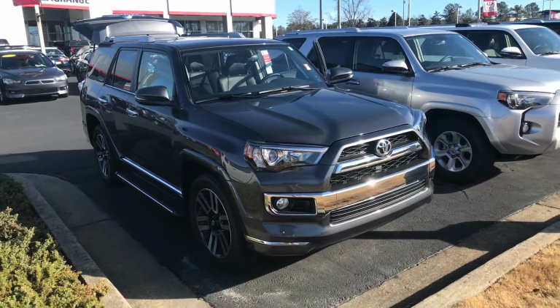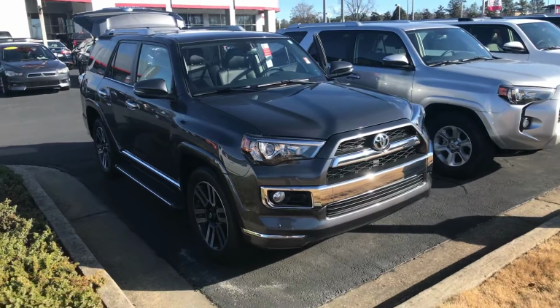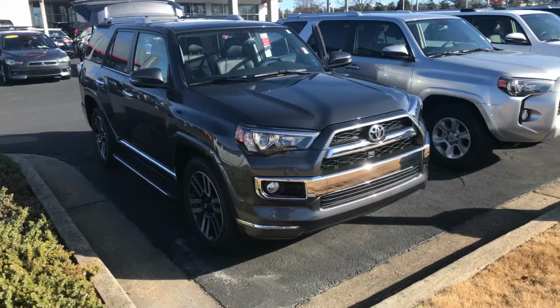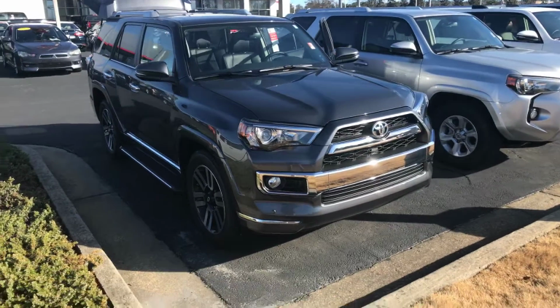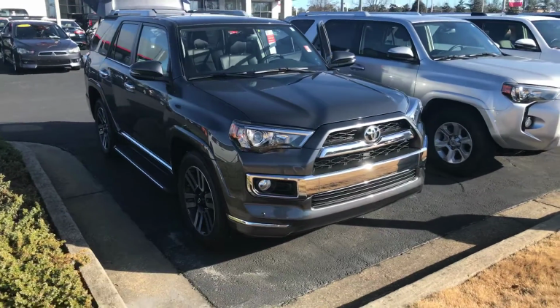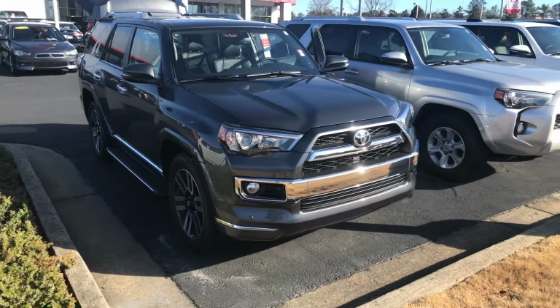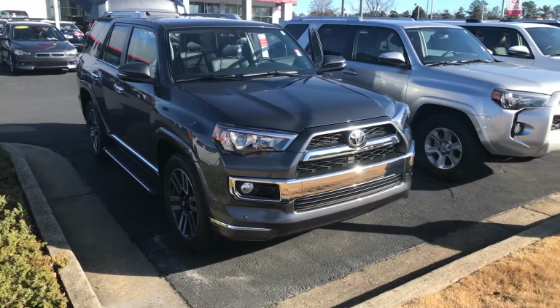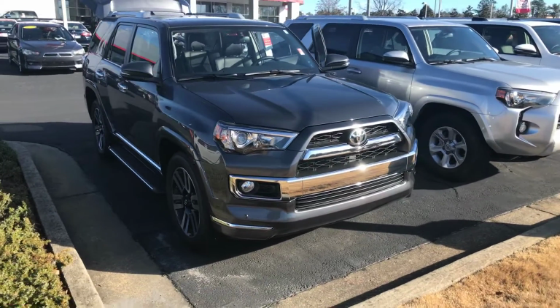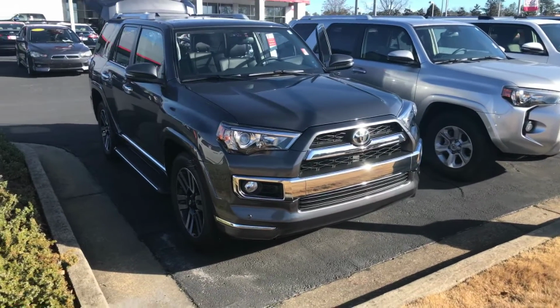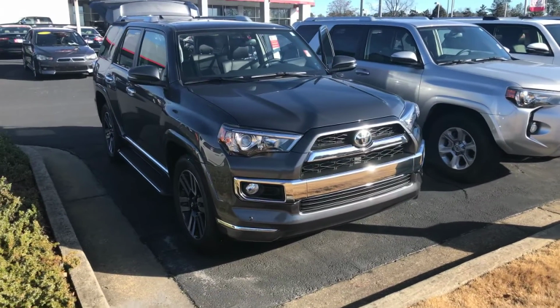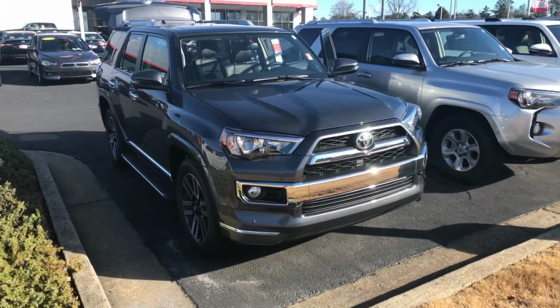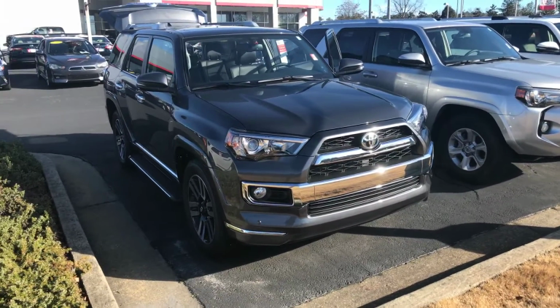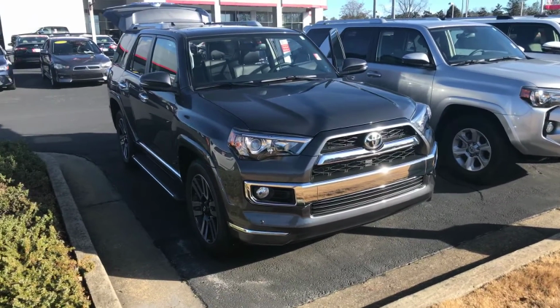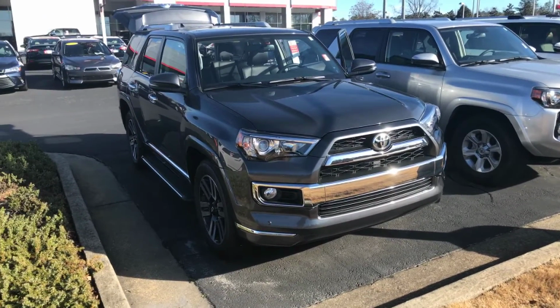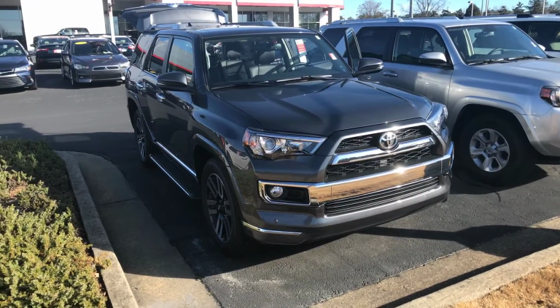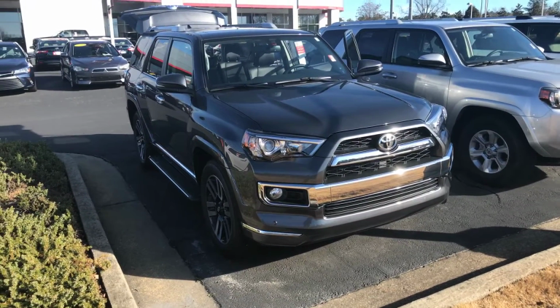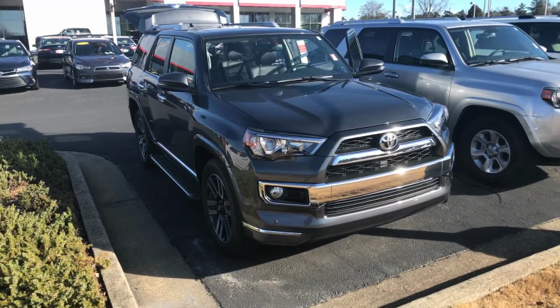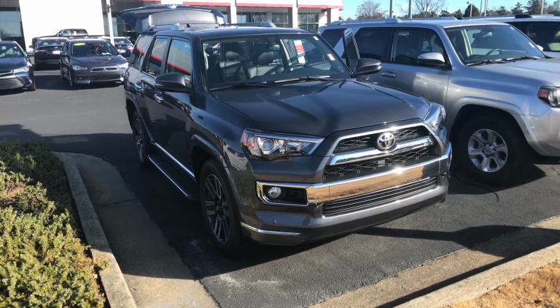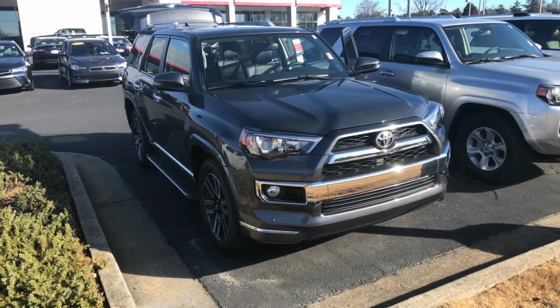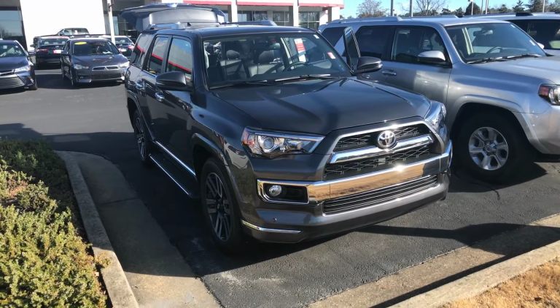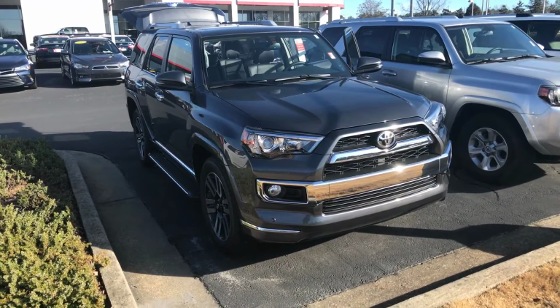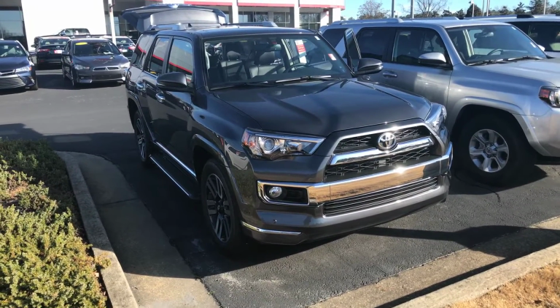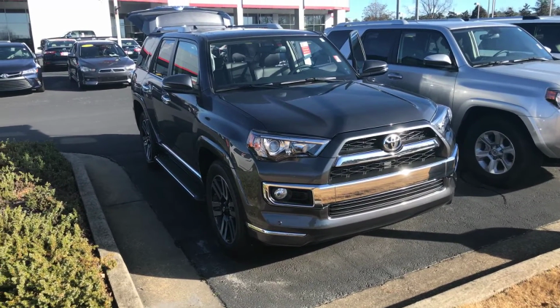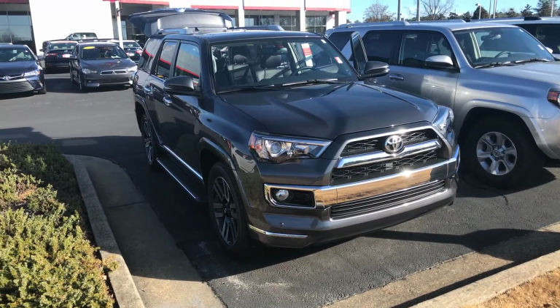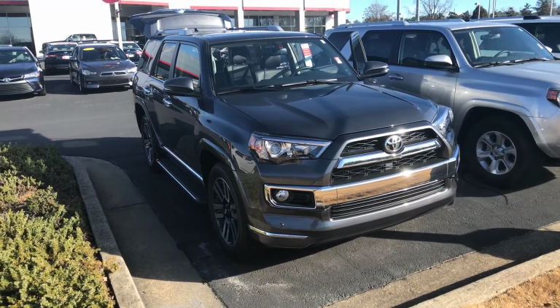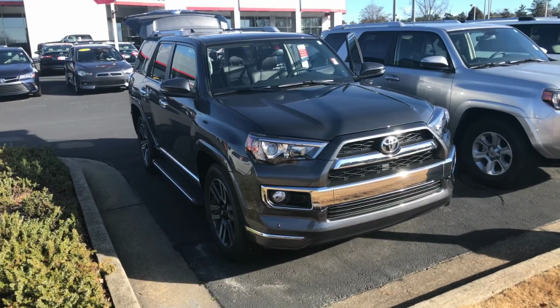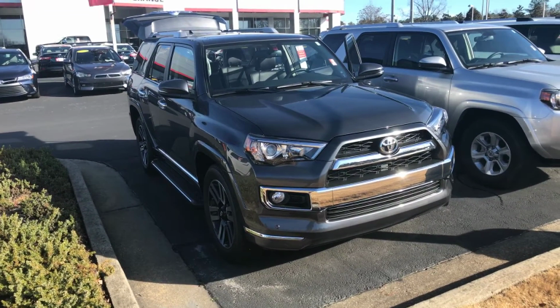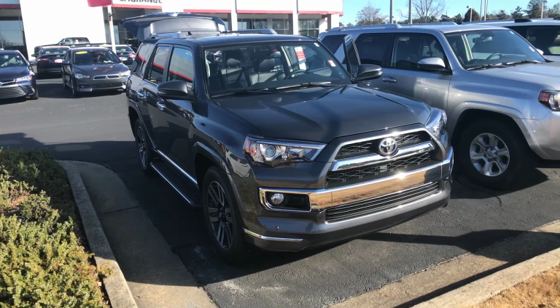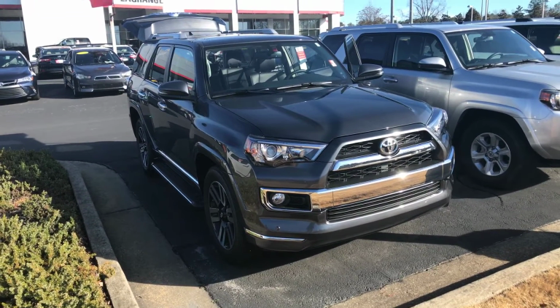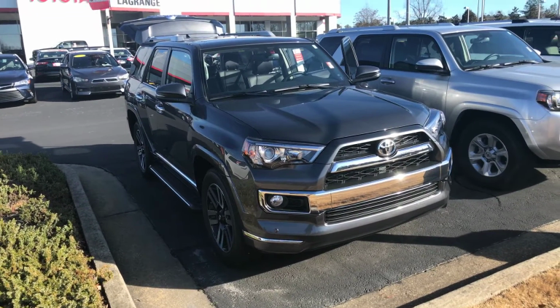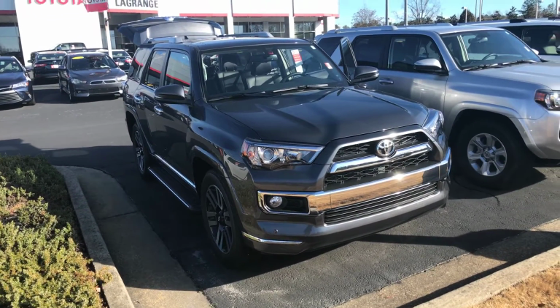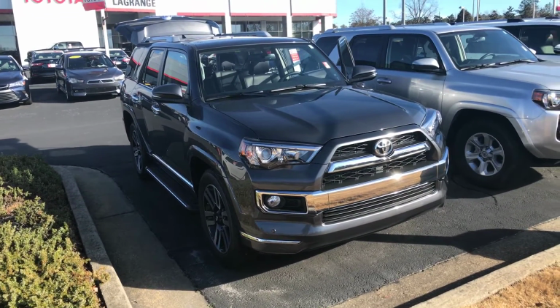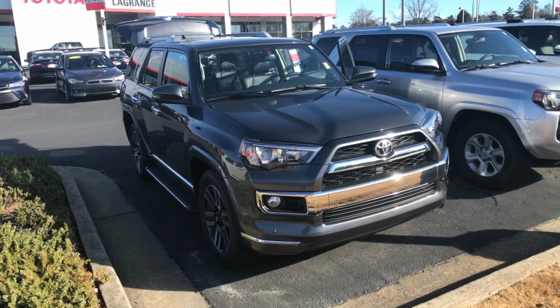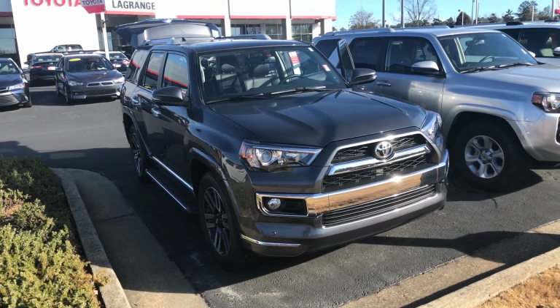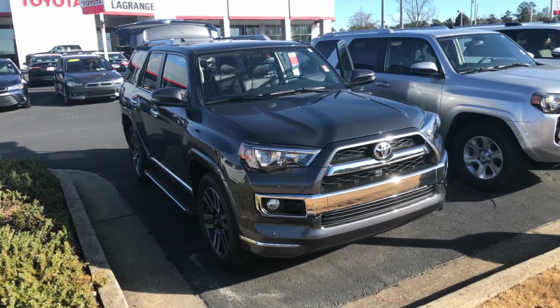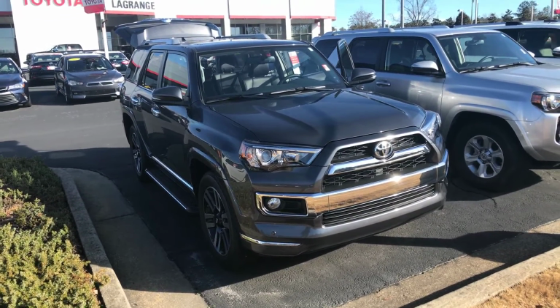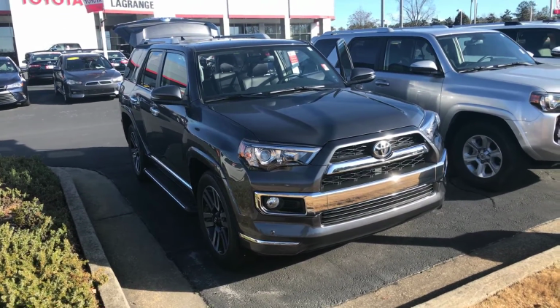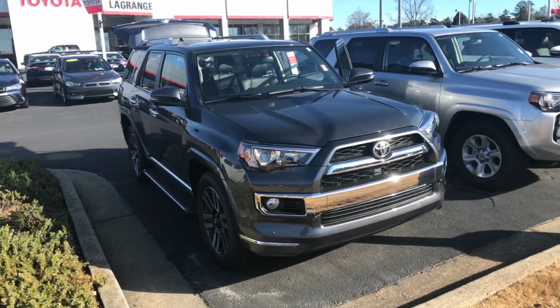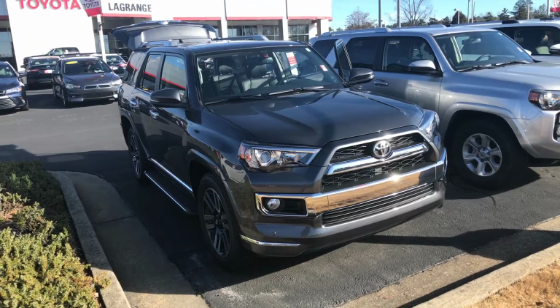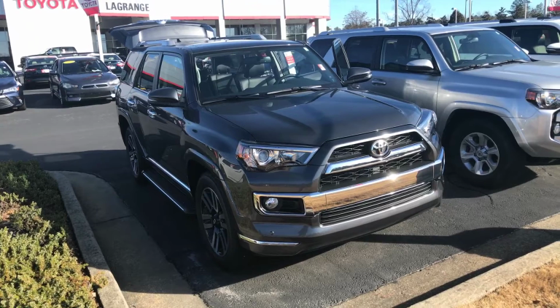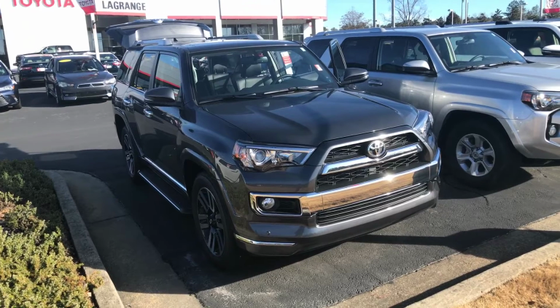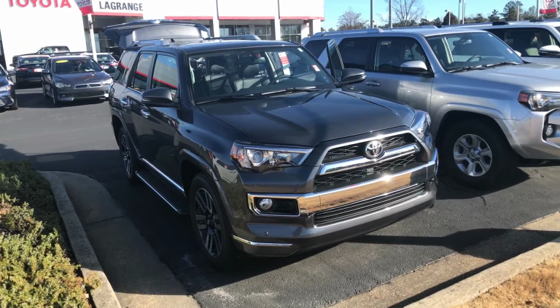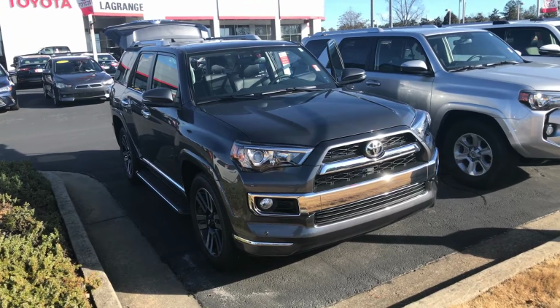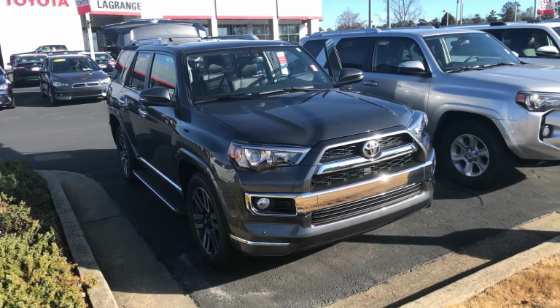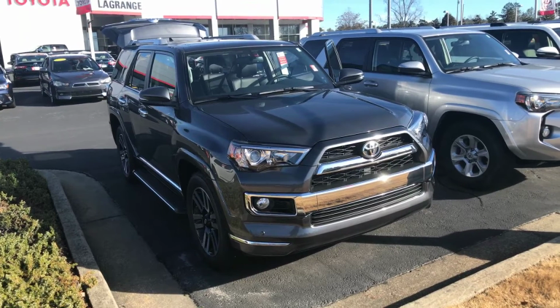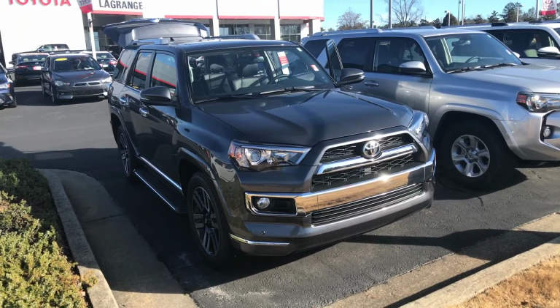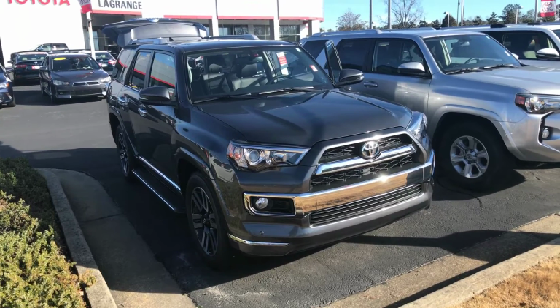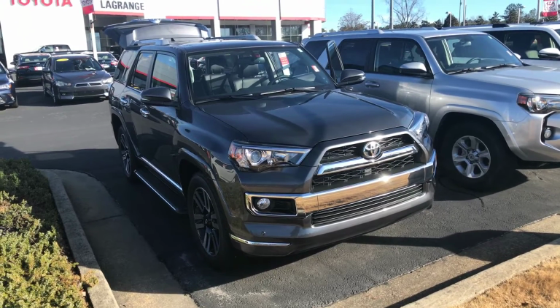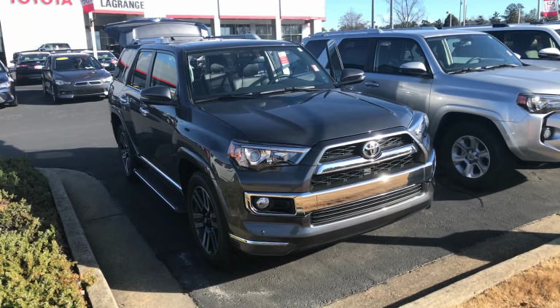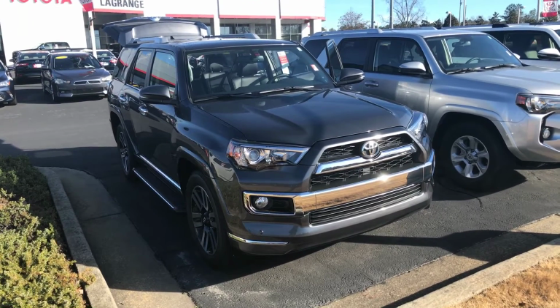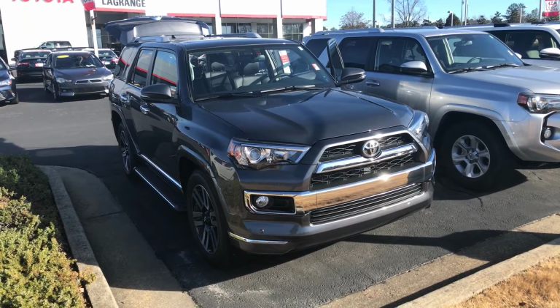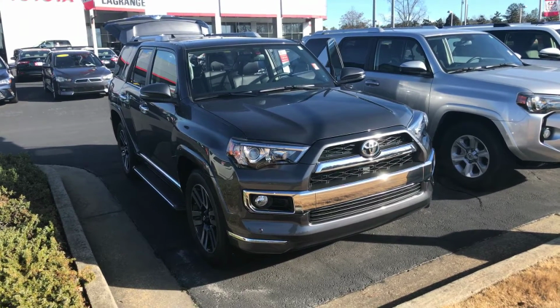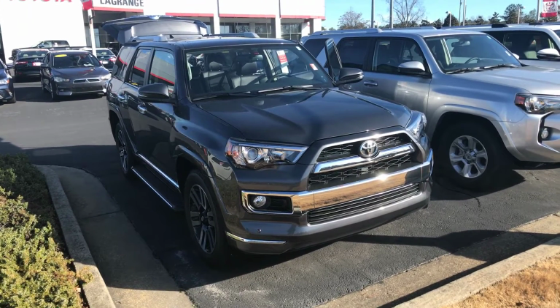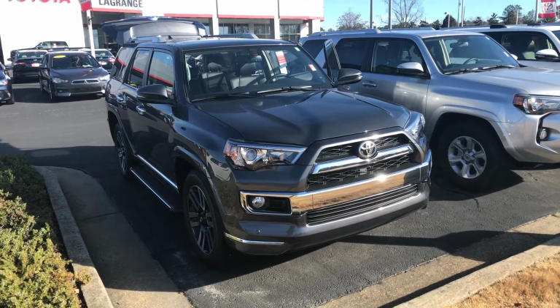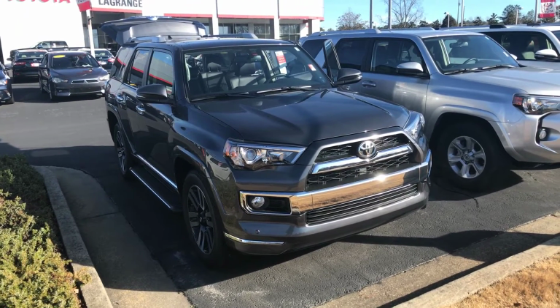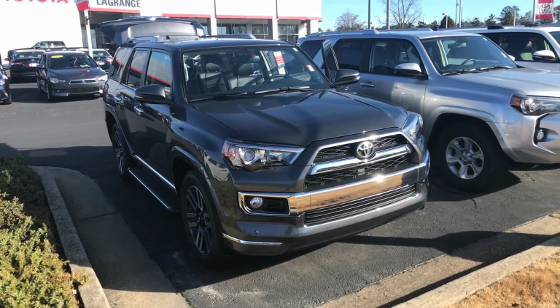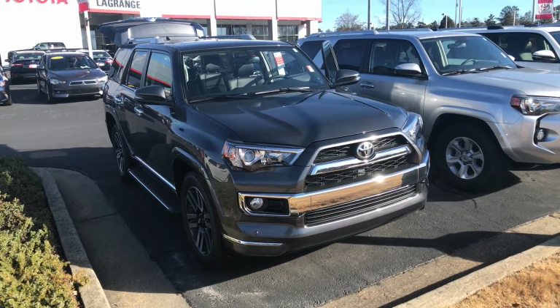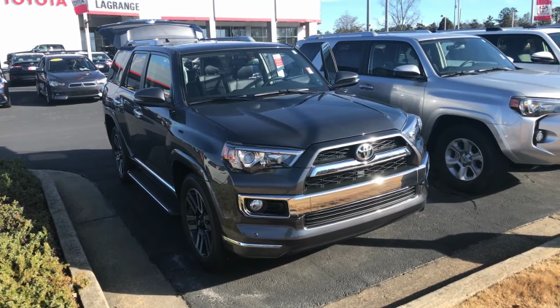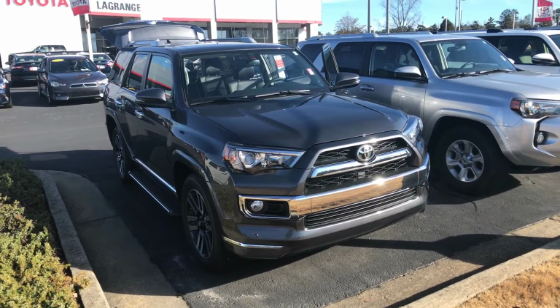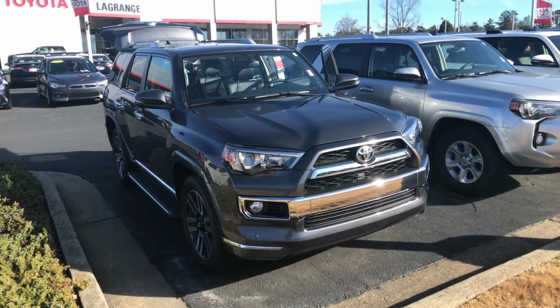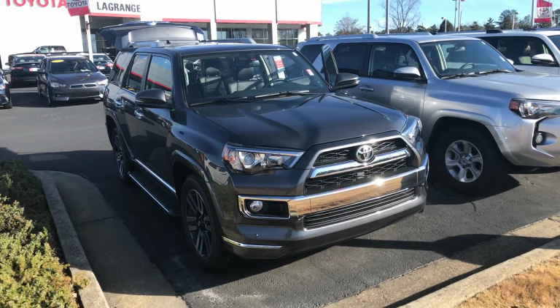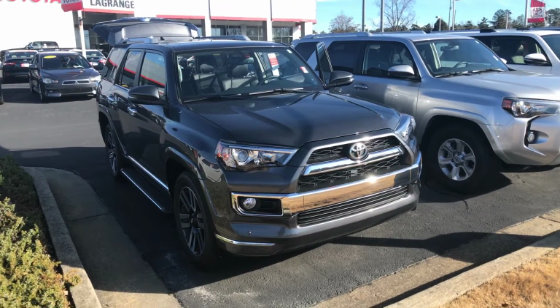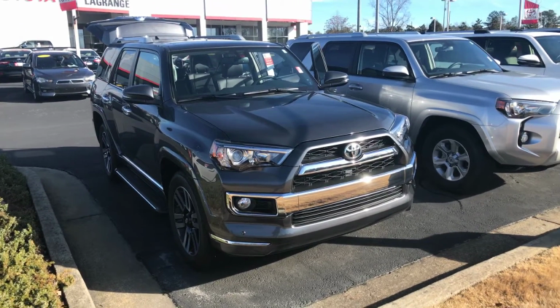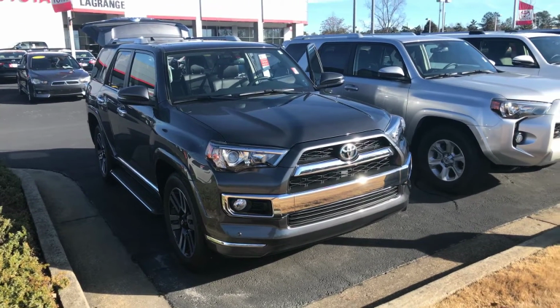Hello Ken, this is Wanda with LaGrange Toyota doing a short walk around on the 2018 Toyota 4Runner Limited. This is a two-wheel drive.